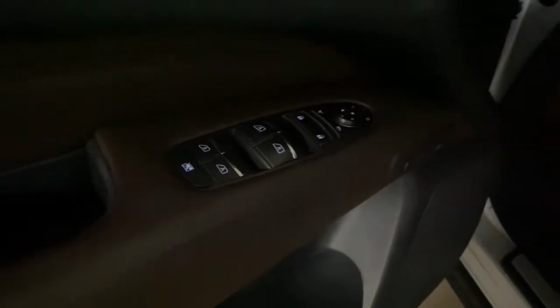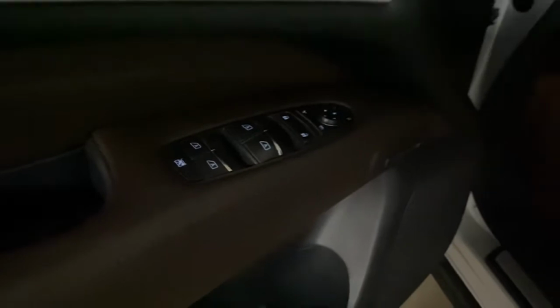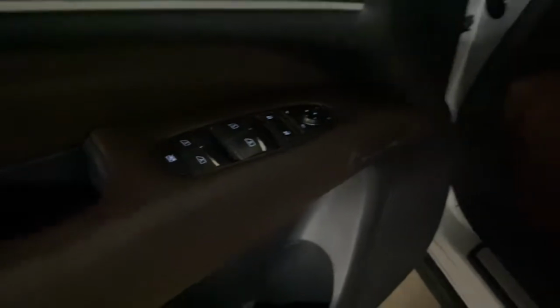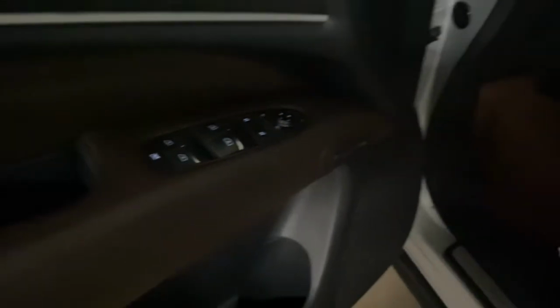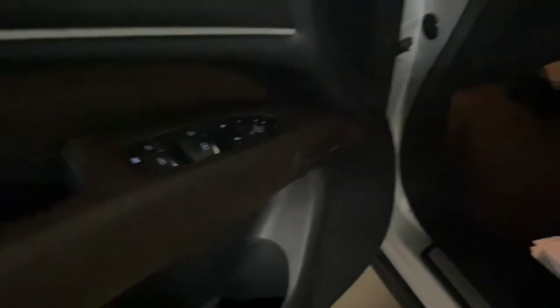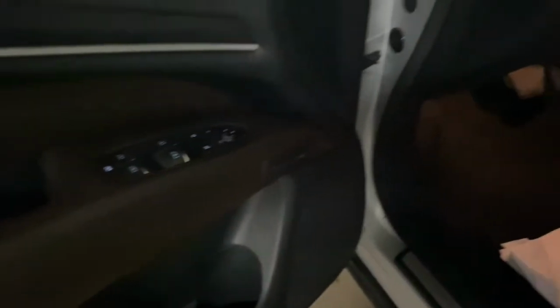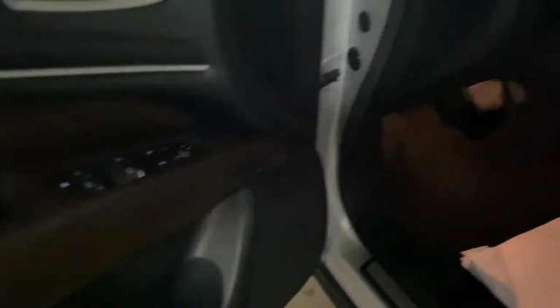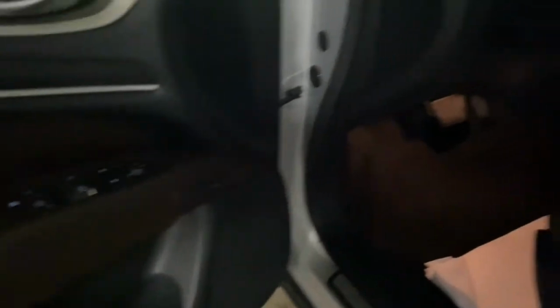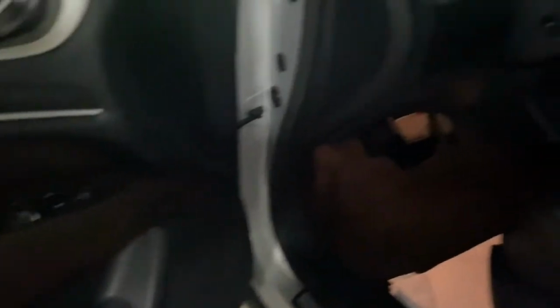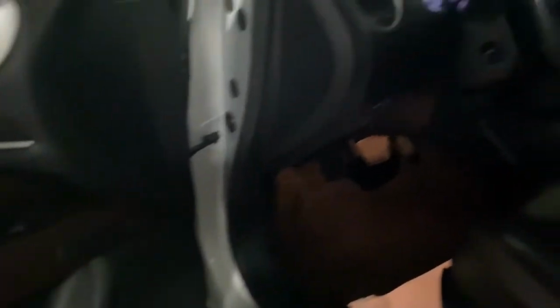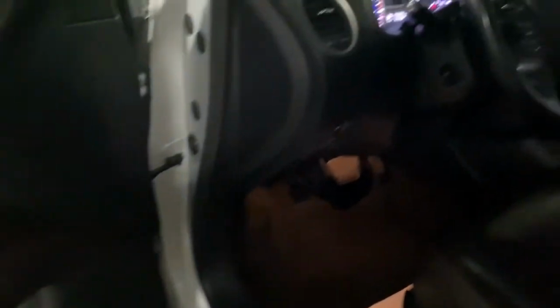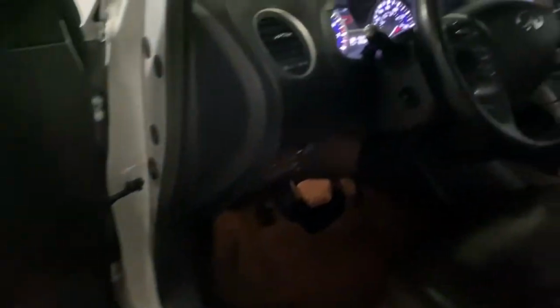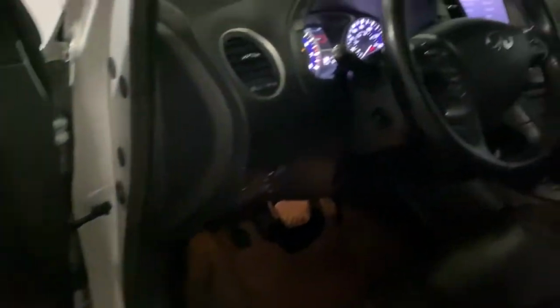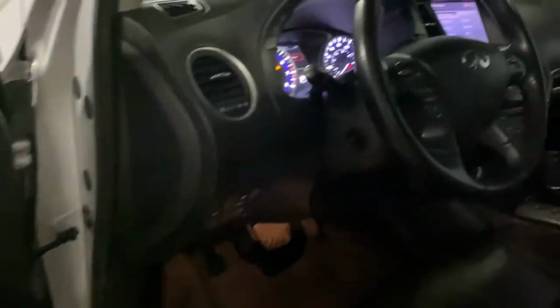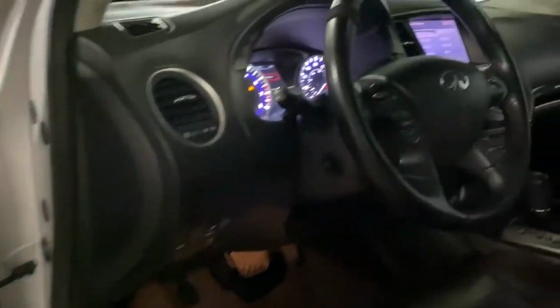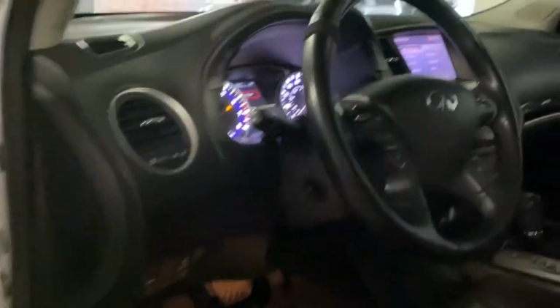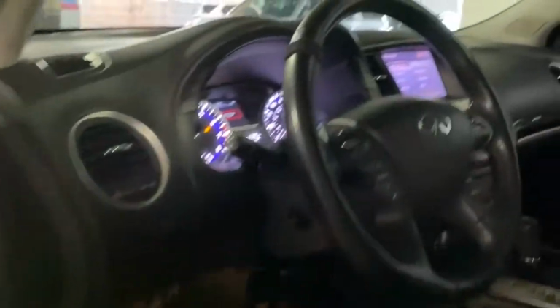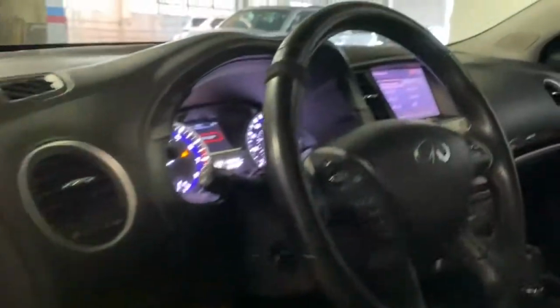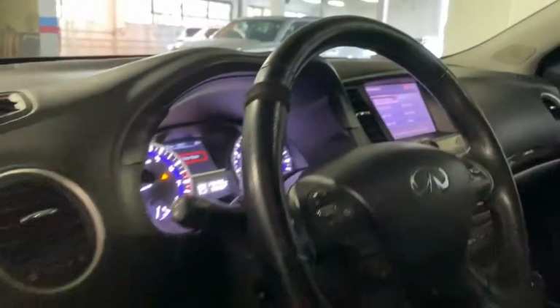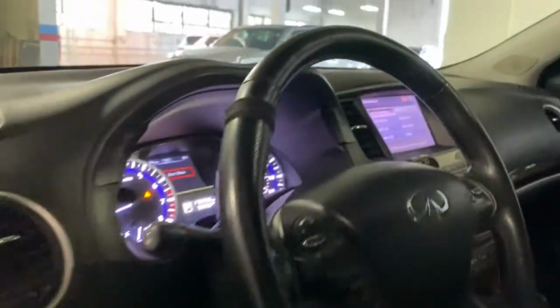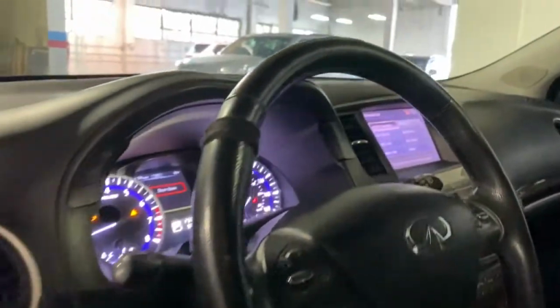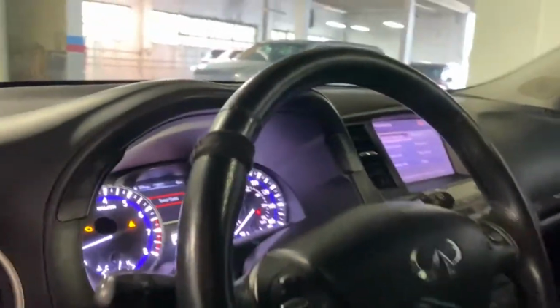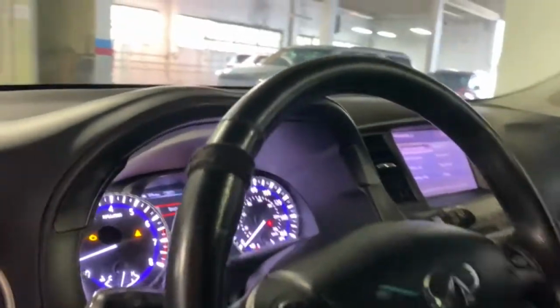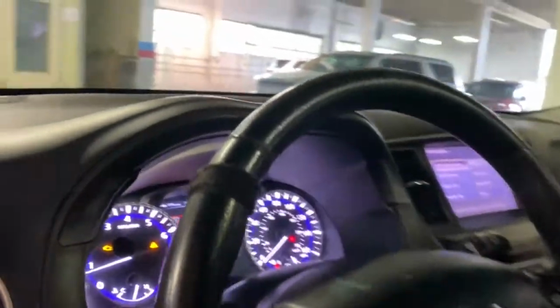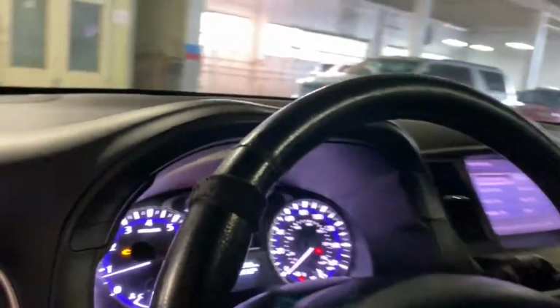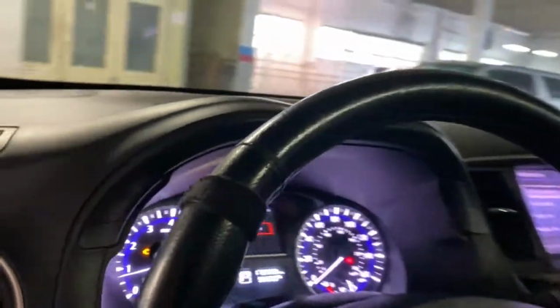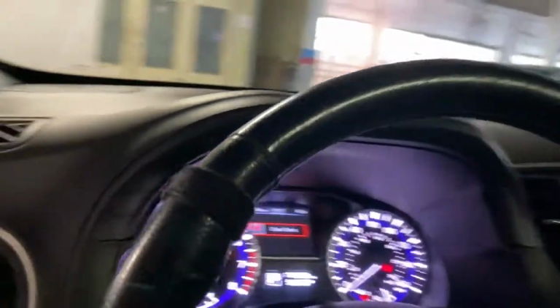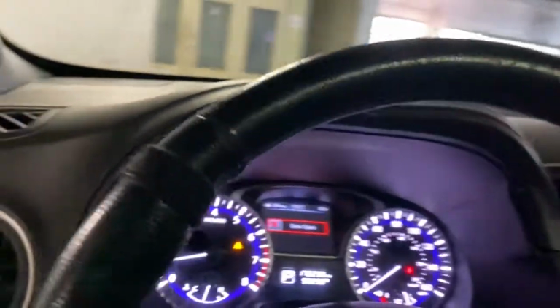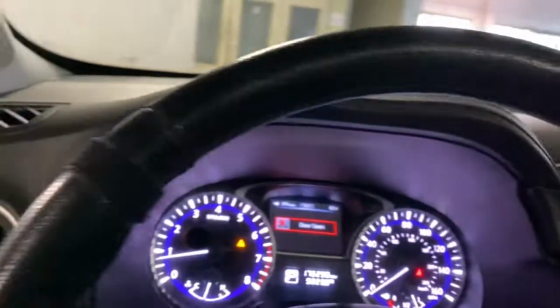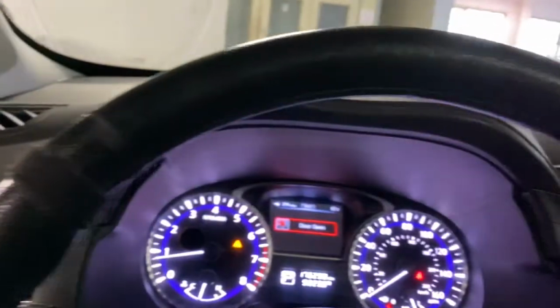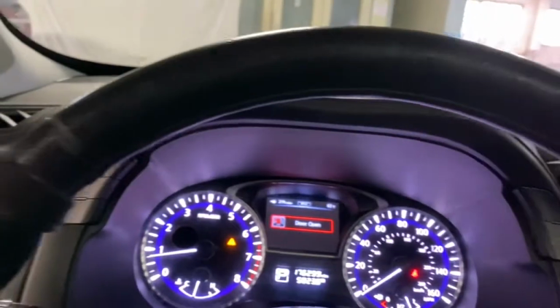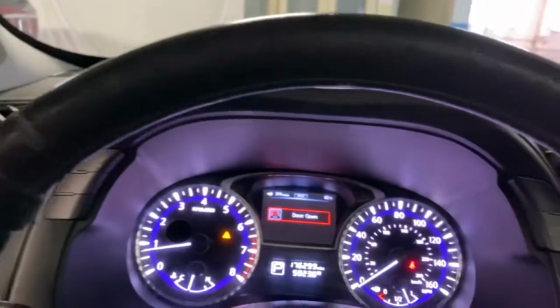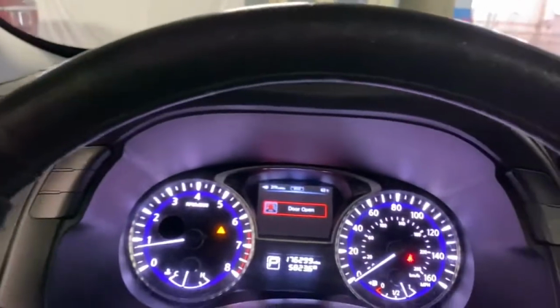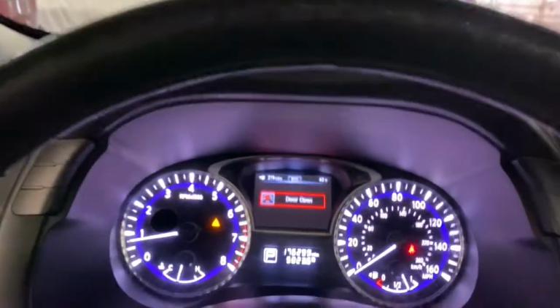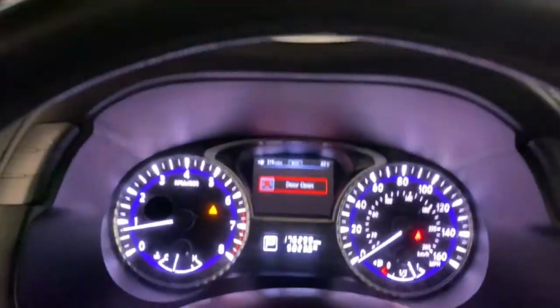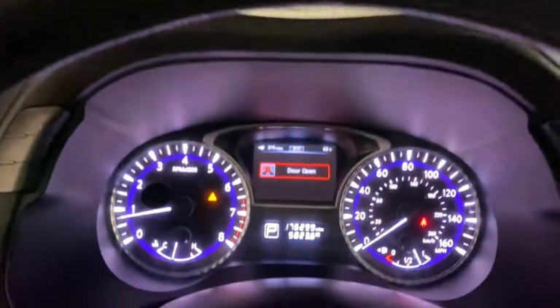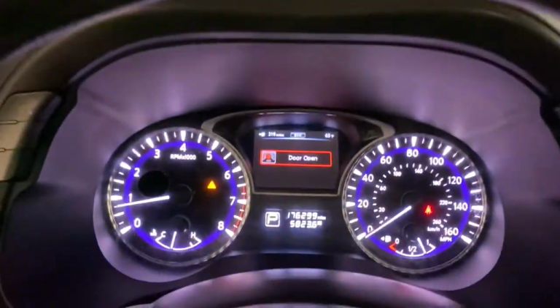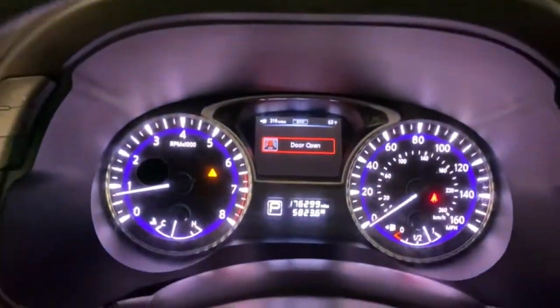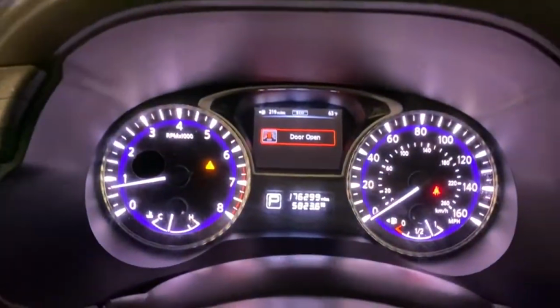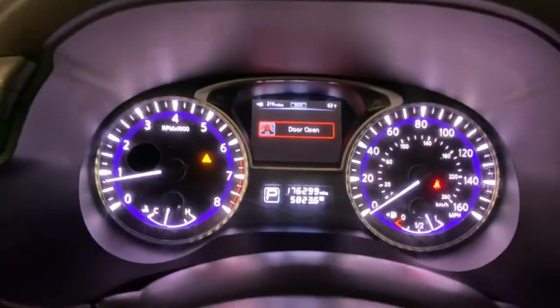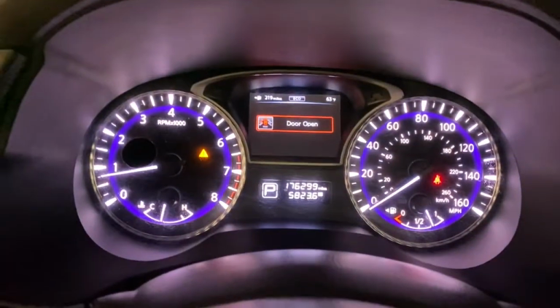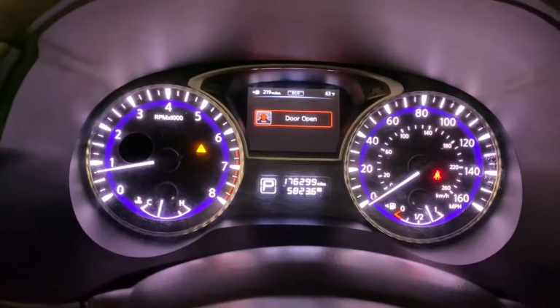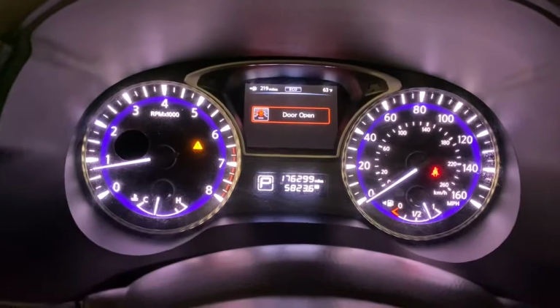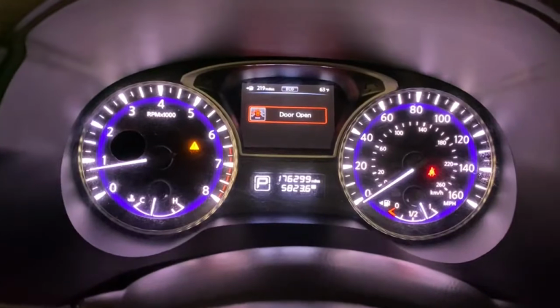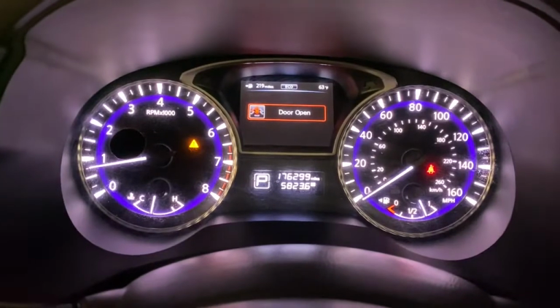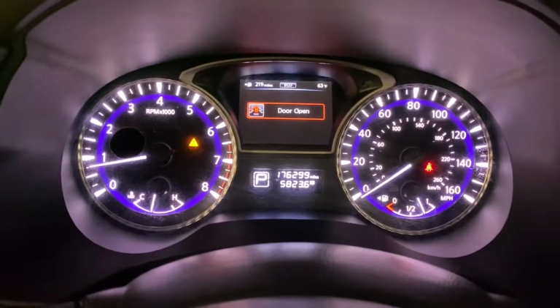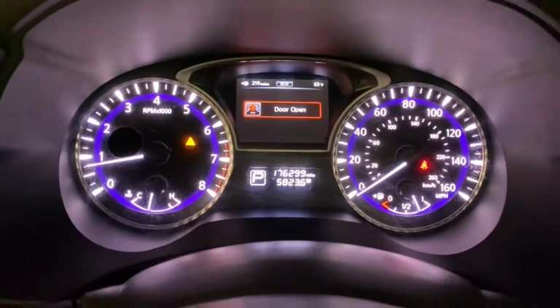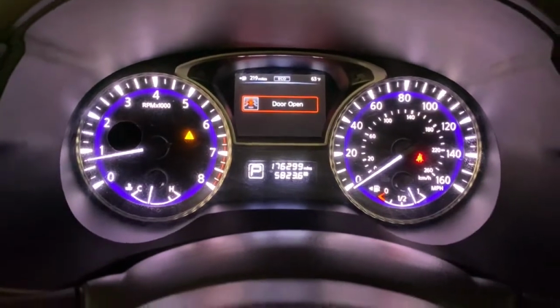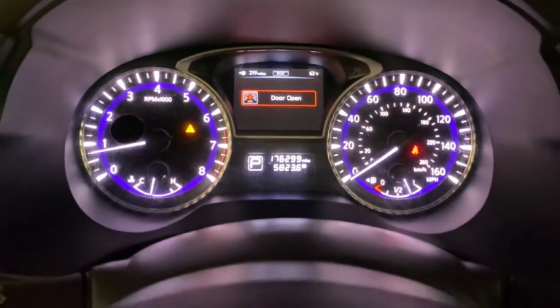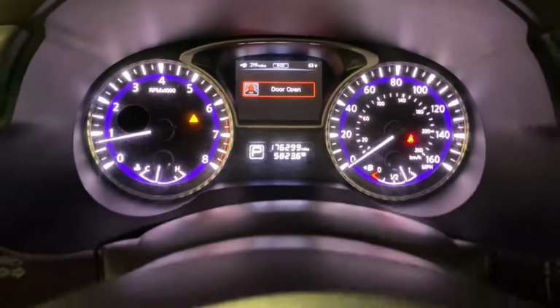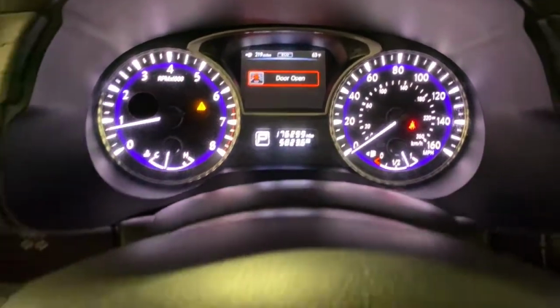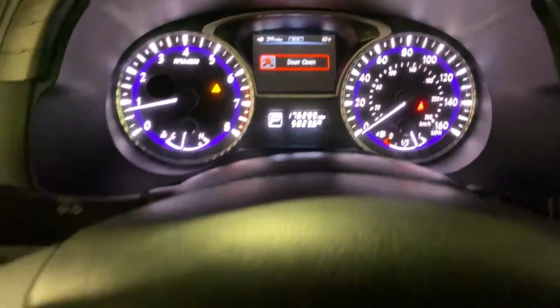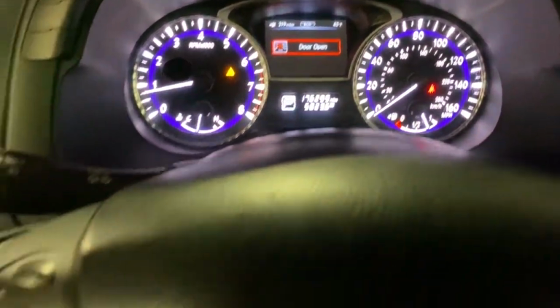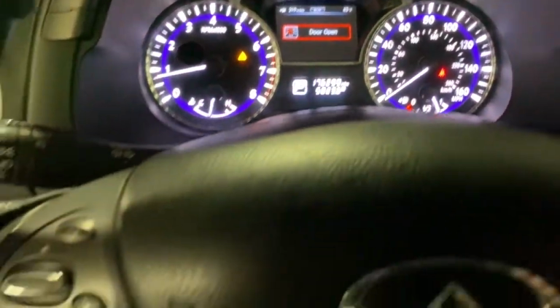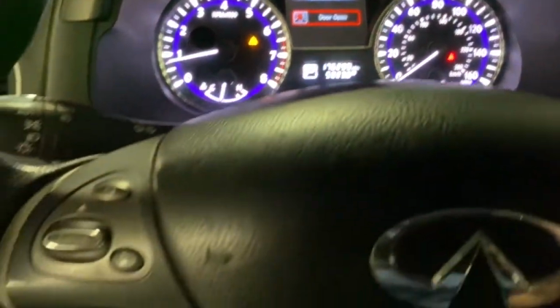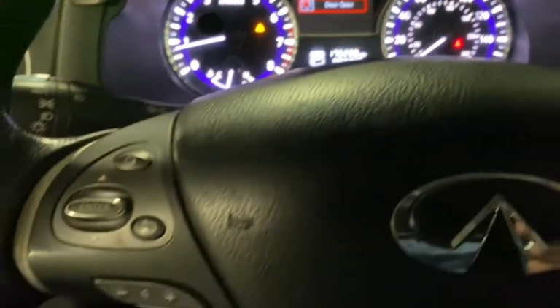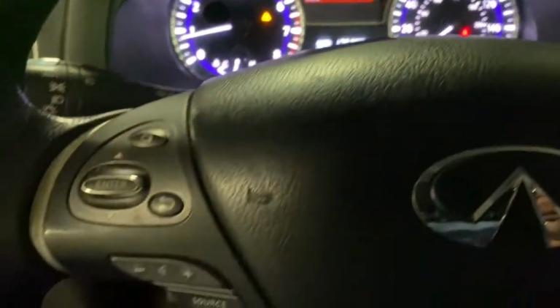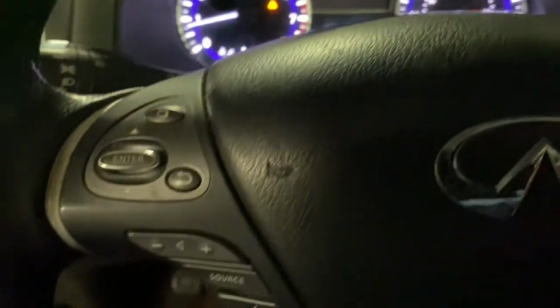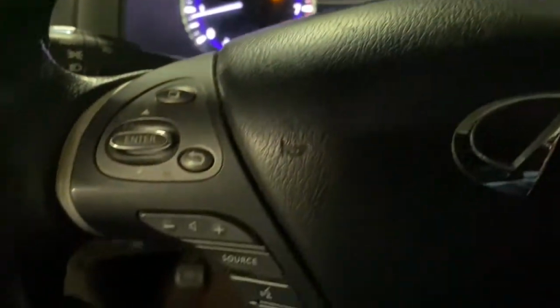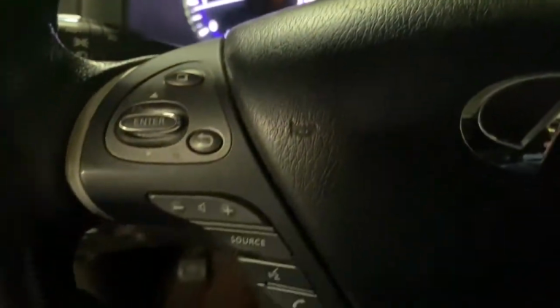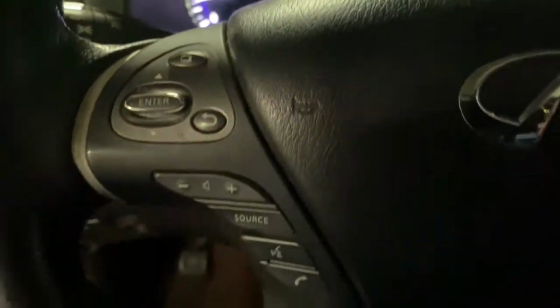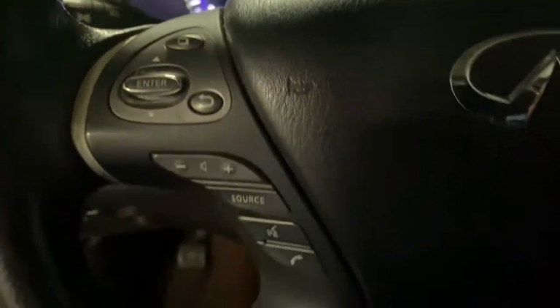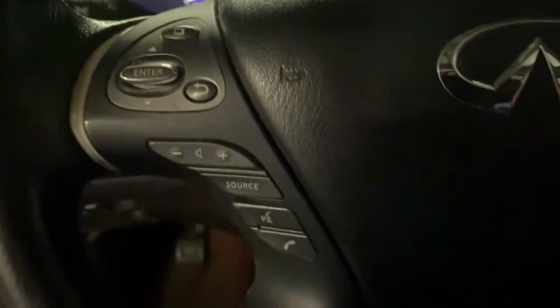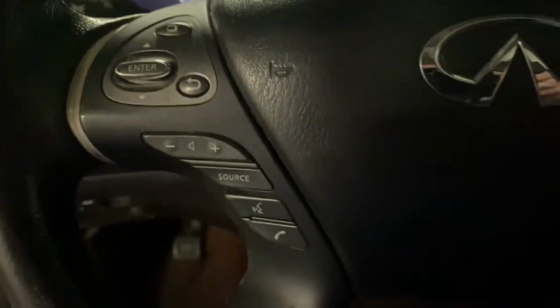Three rows of spacious seating, a silky smooth ride, and a beautifully crafted interior await in this premium mid-size SUV.